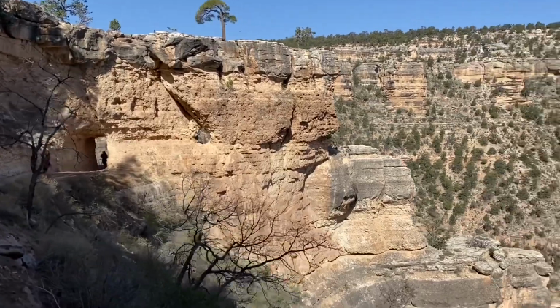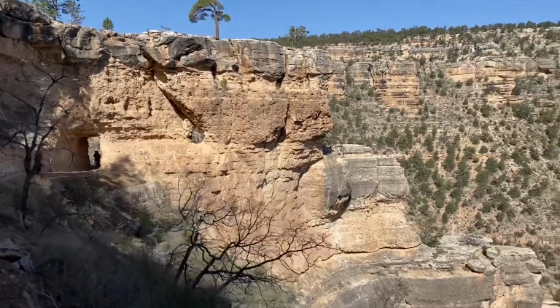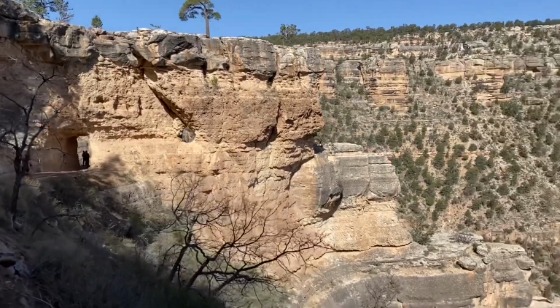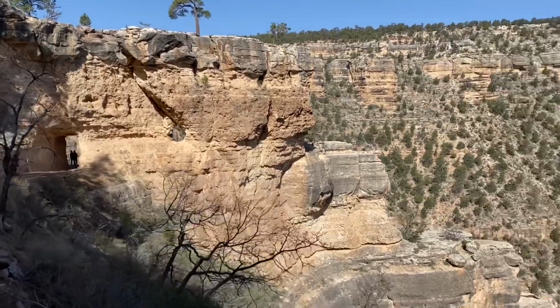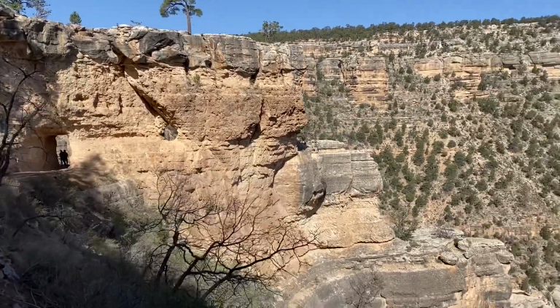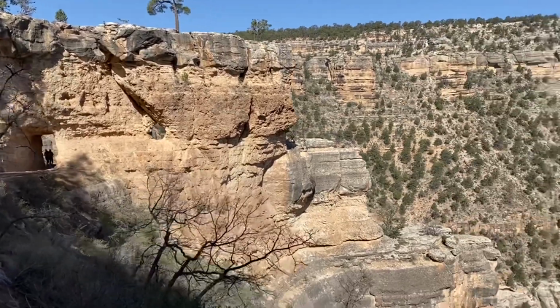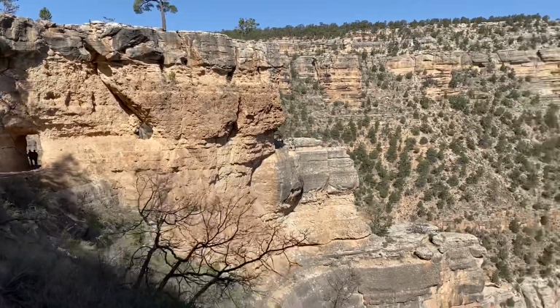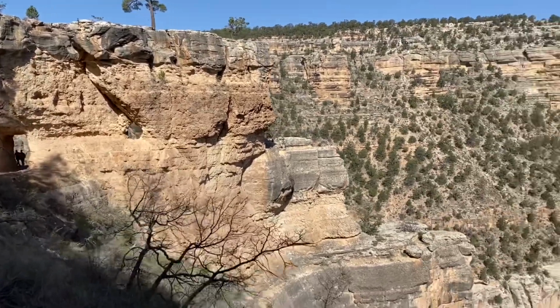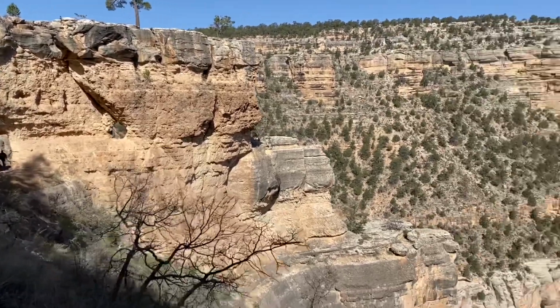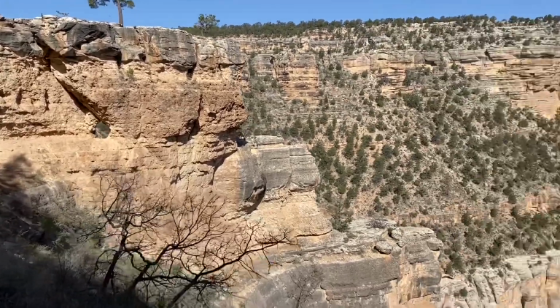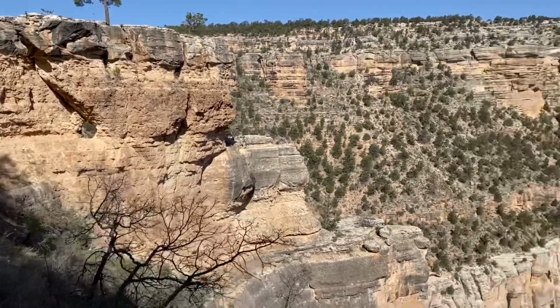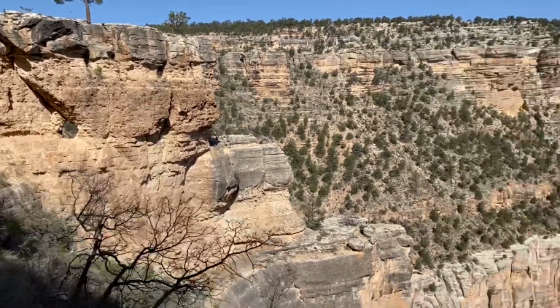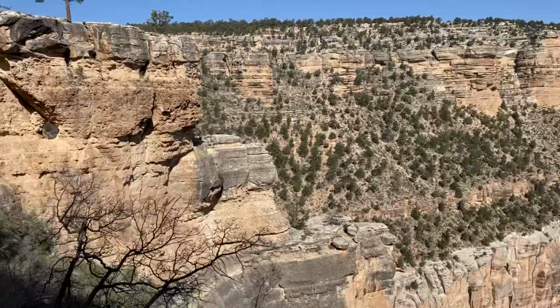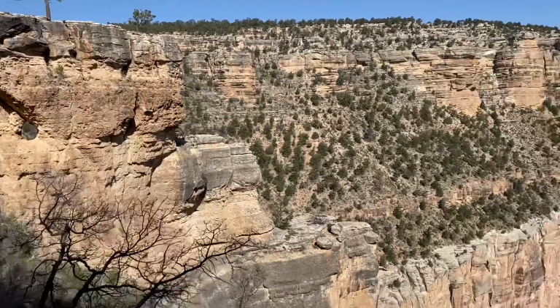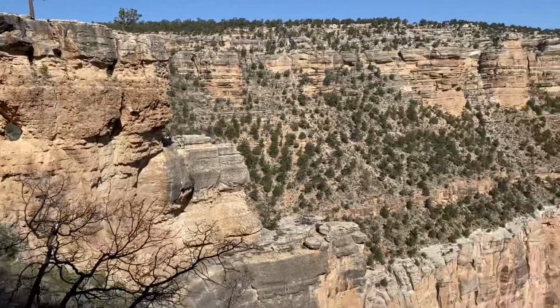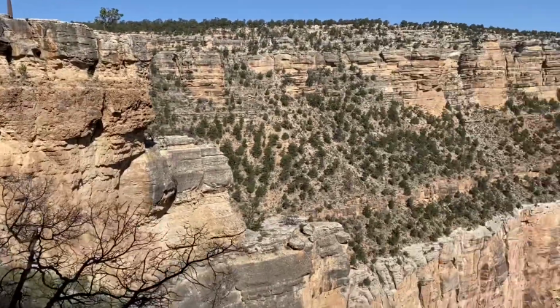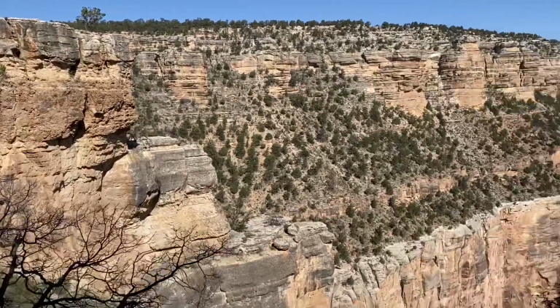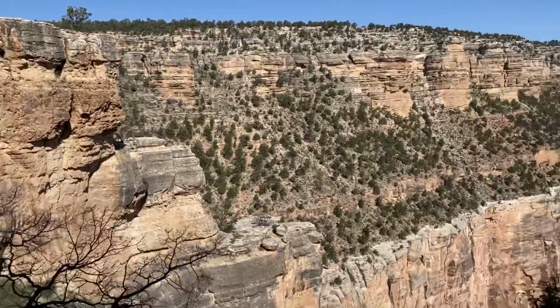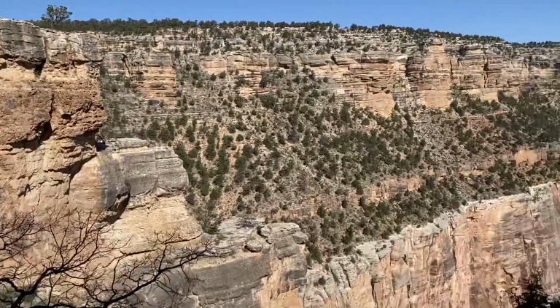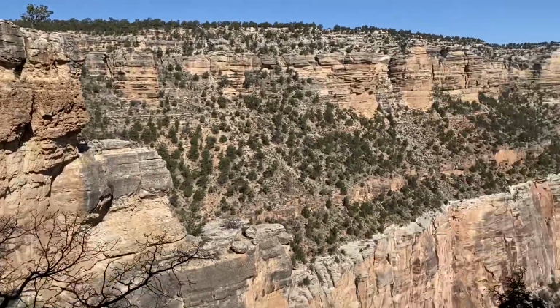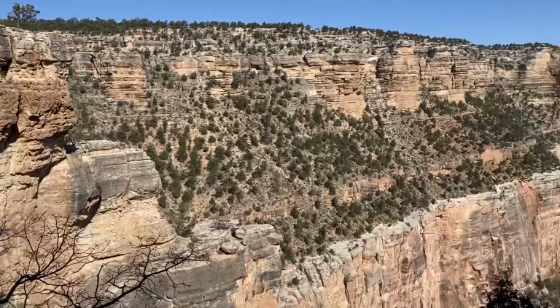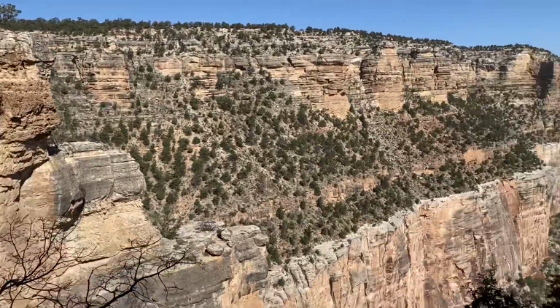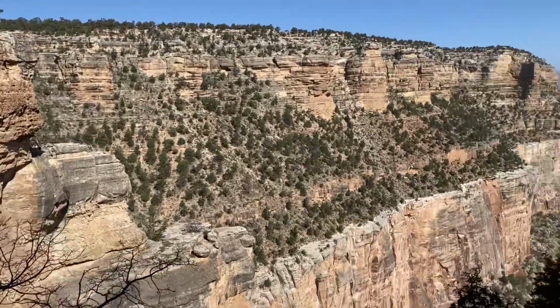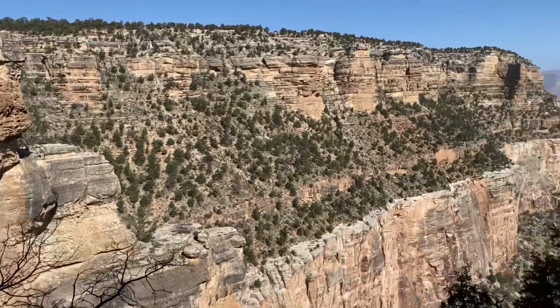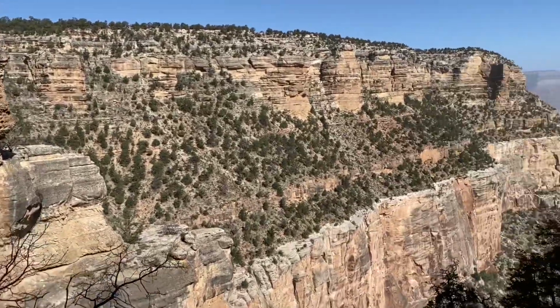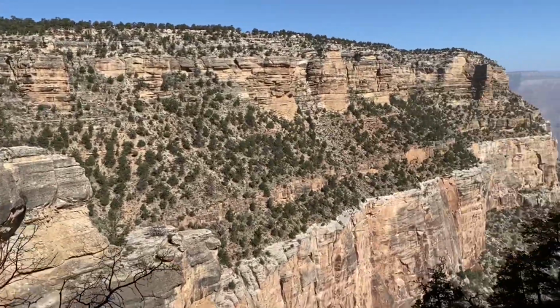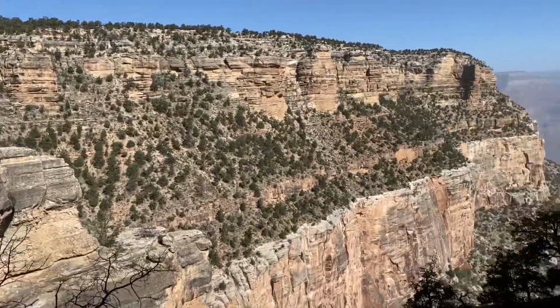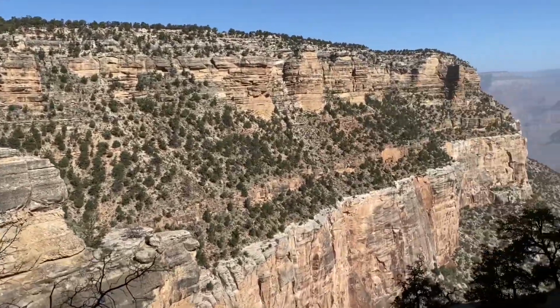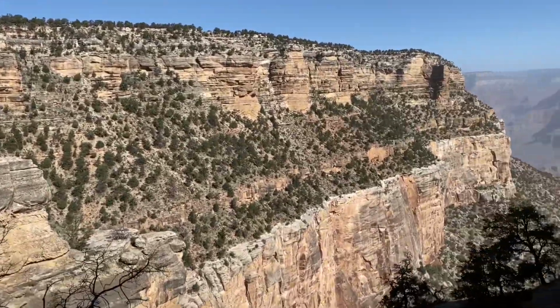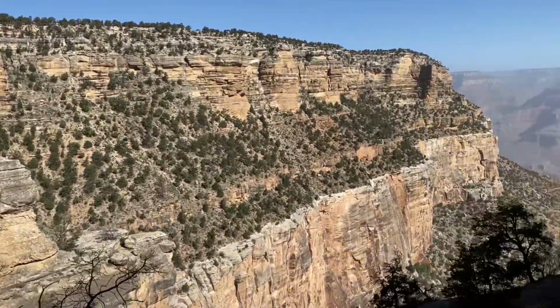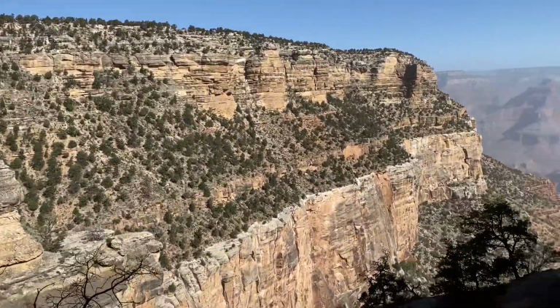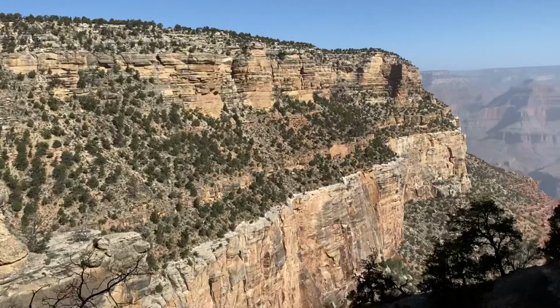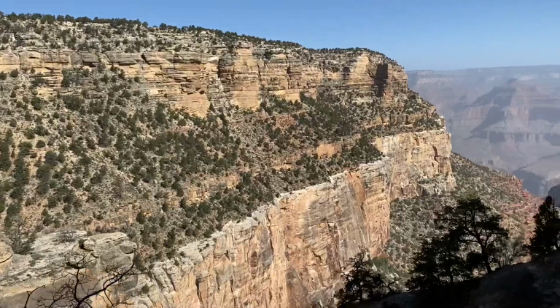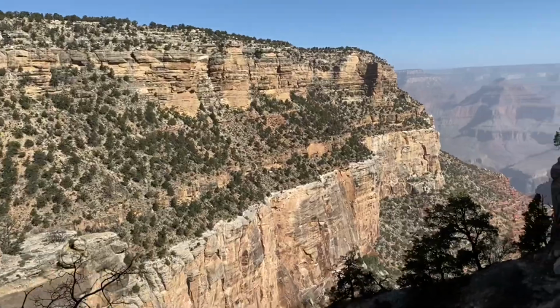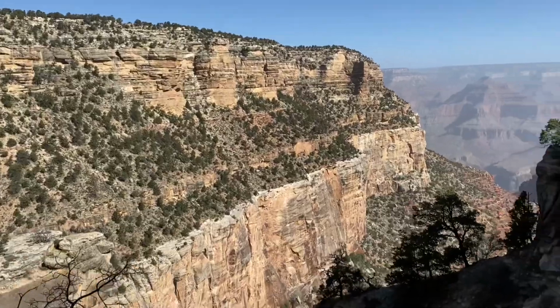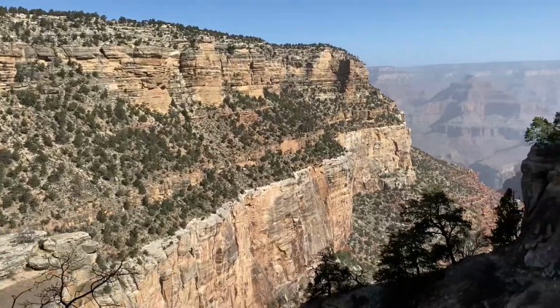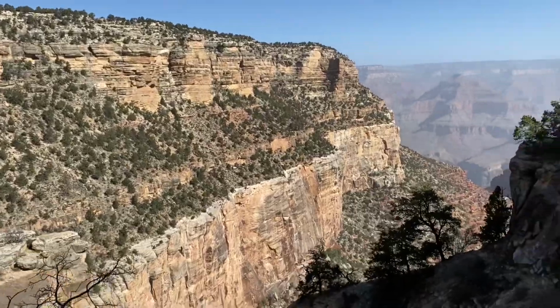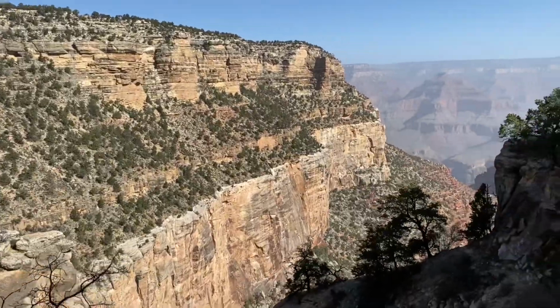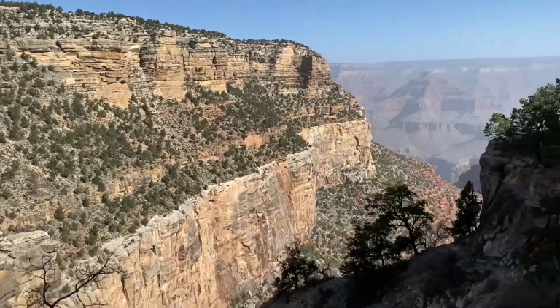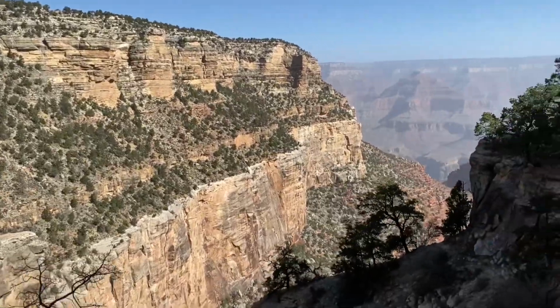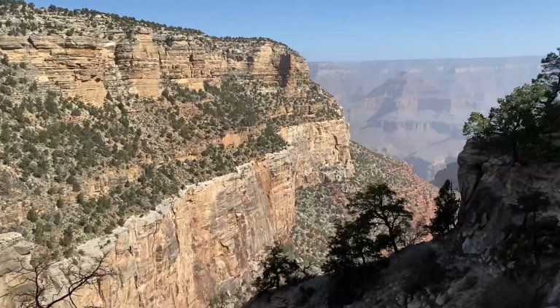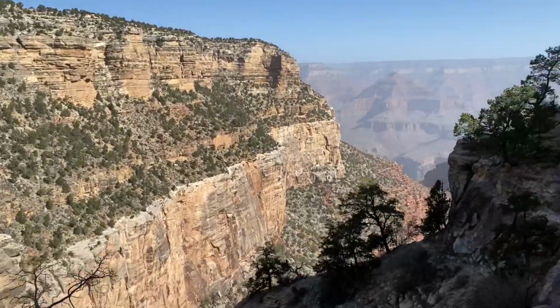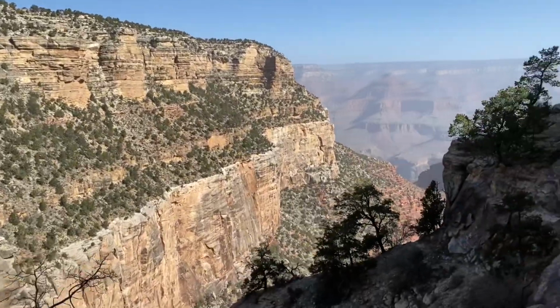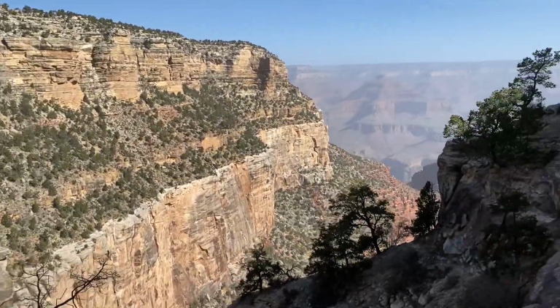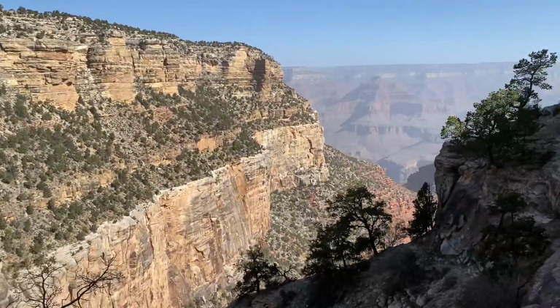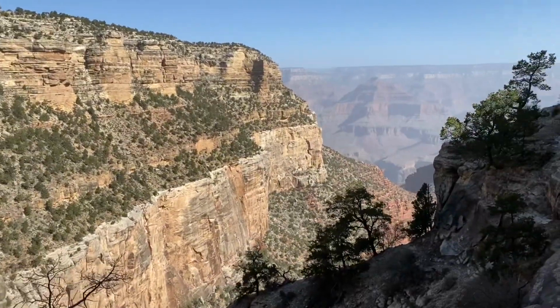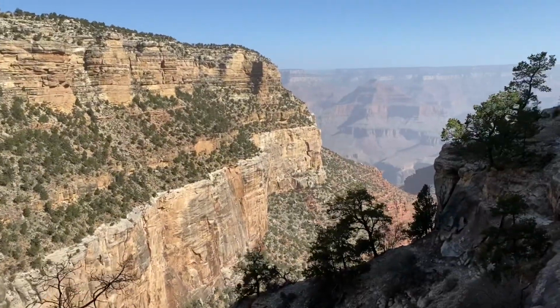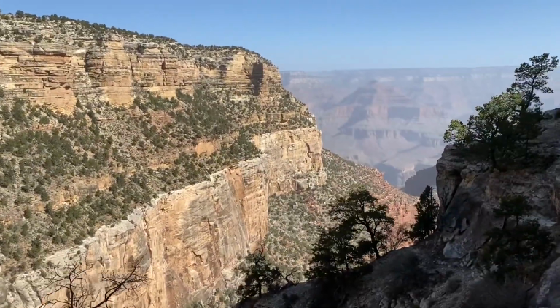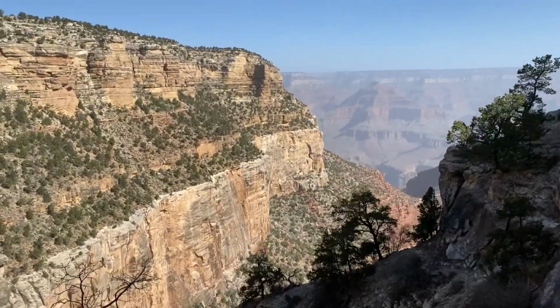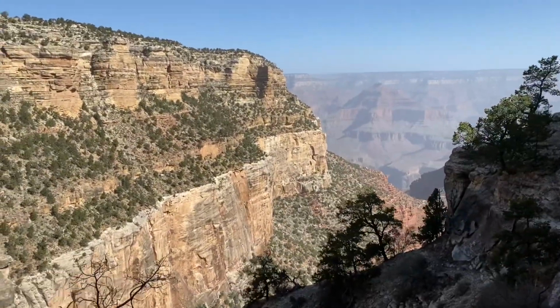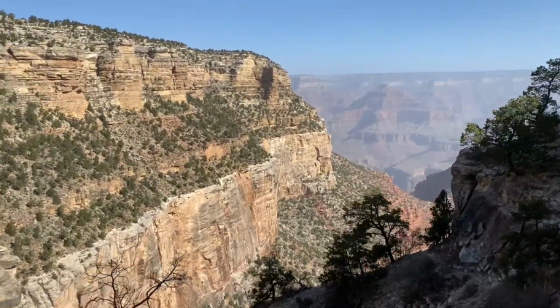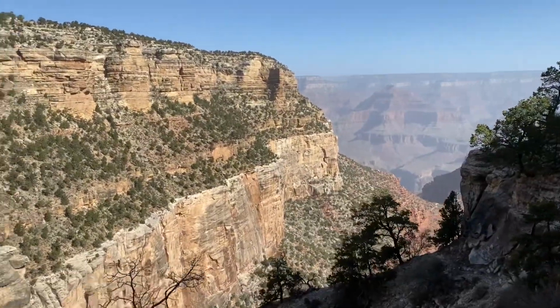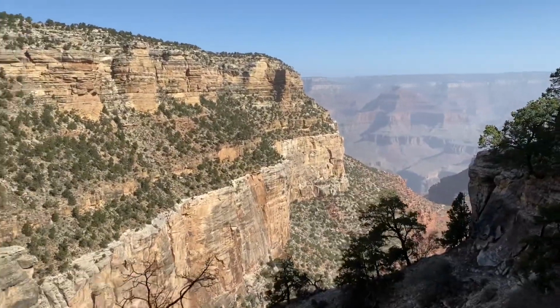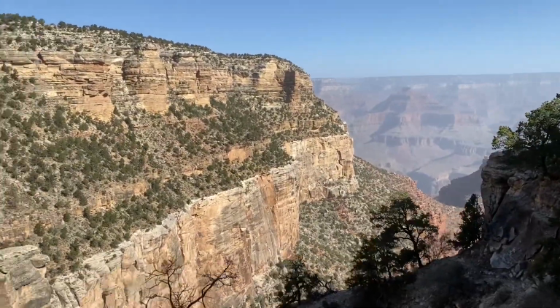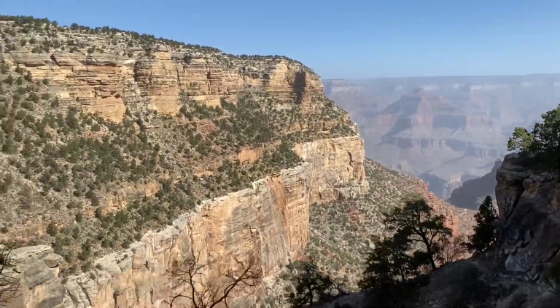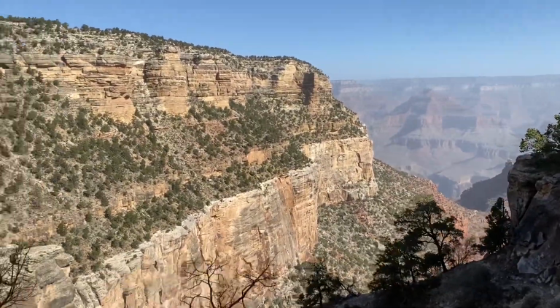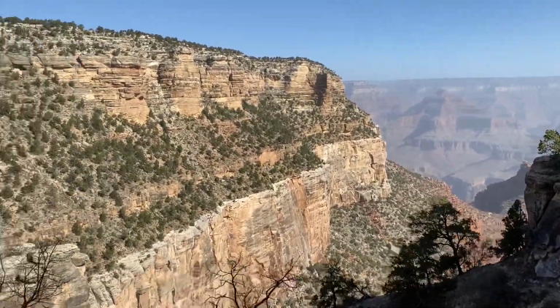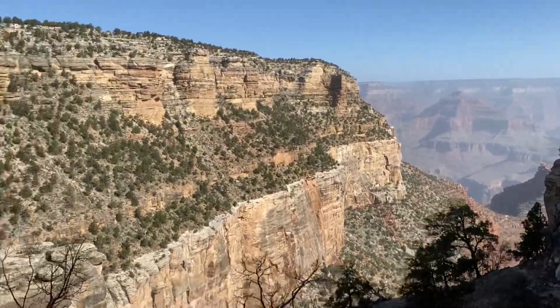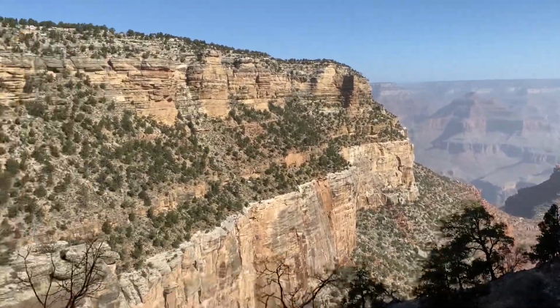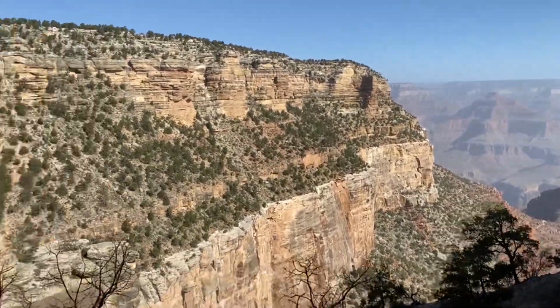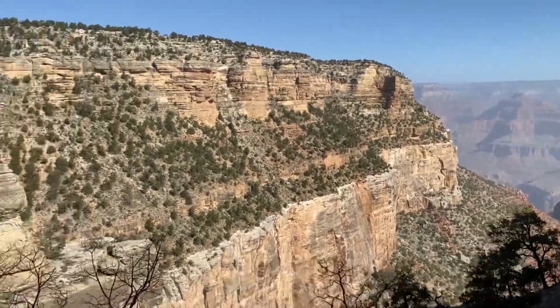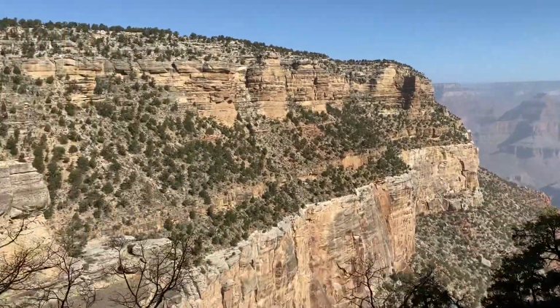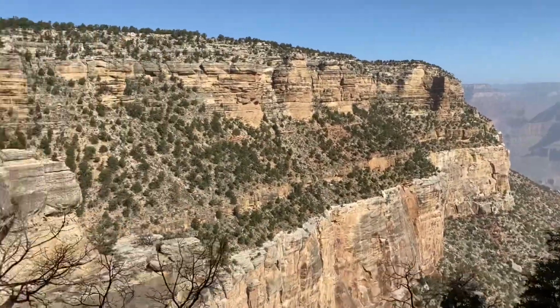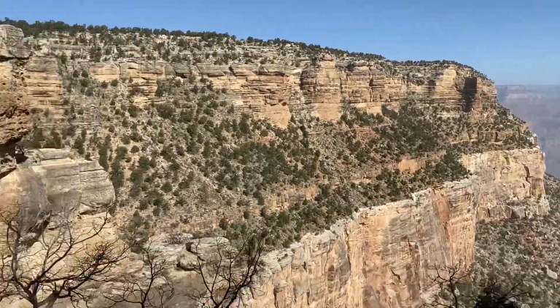On the way back, remember you've got to hike back up the same trail and it's quite steep. We're going all the way down here somewhere.